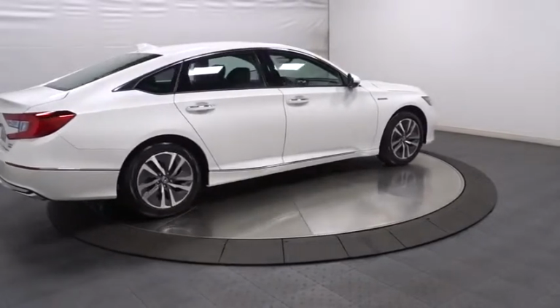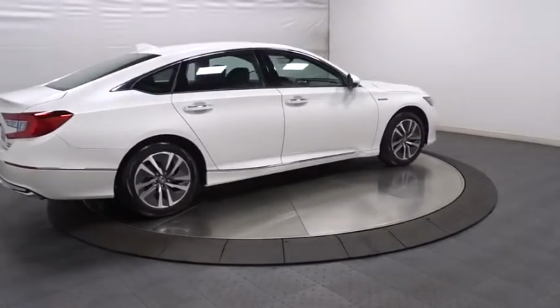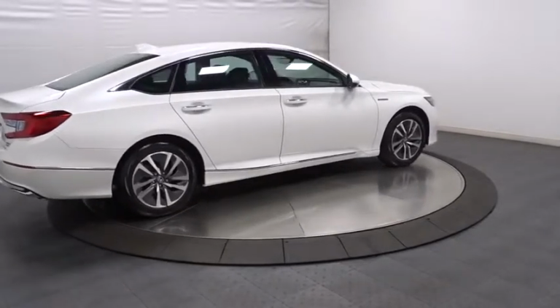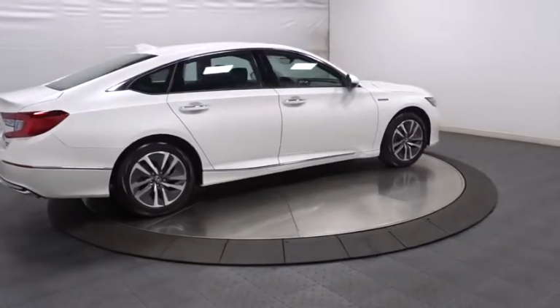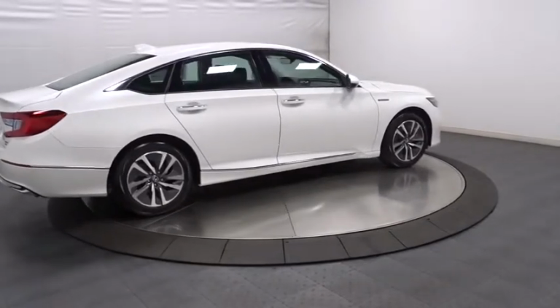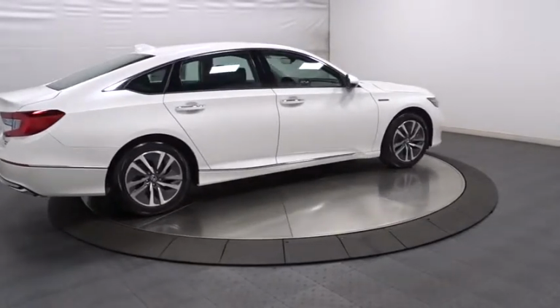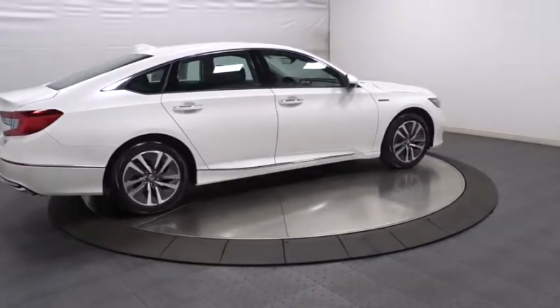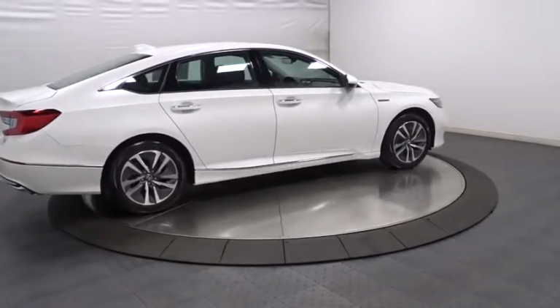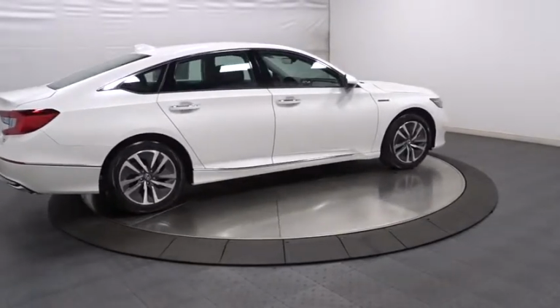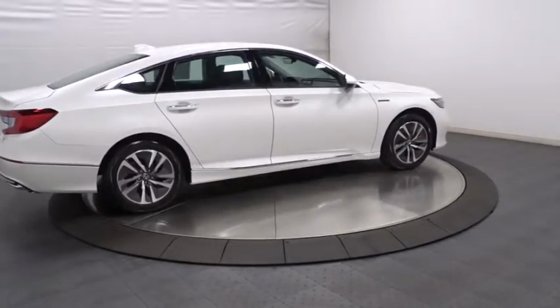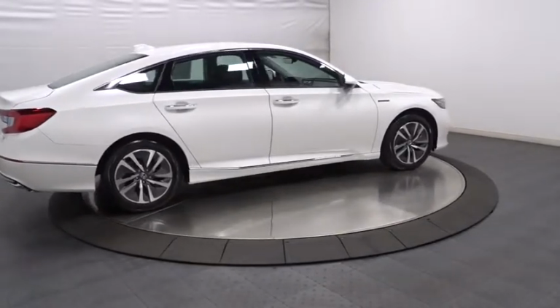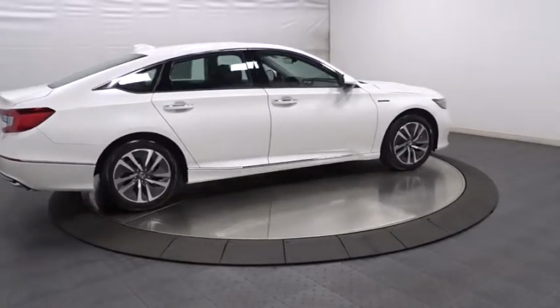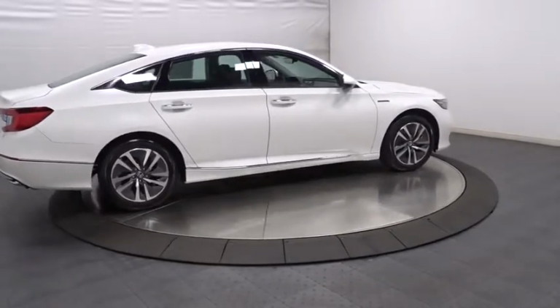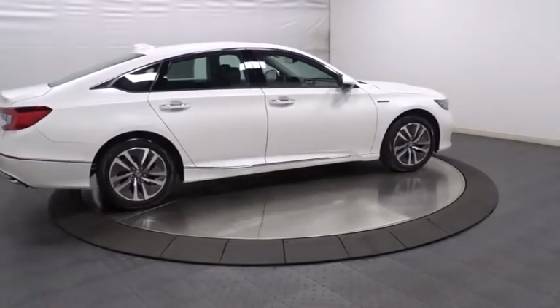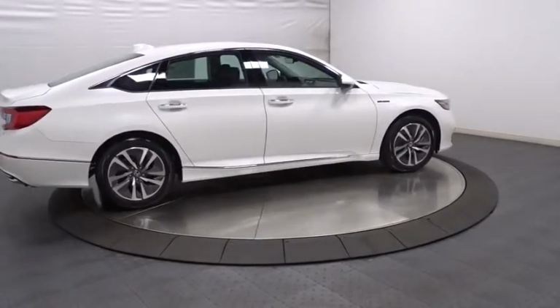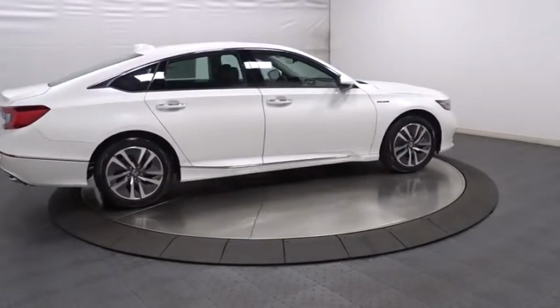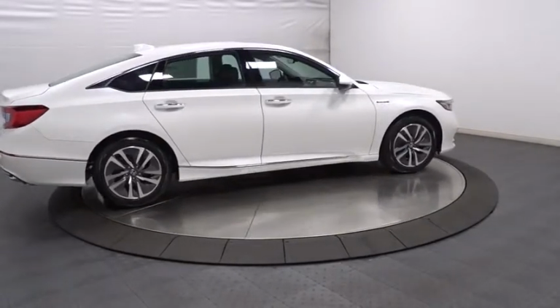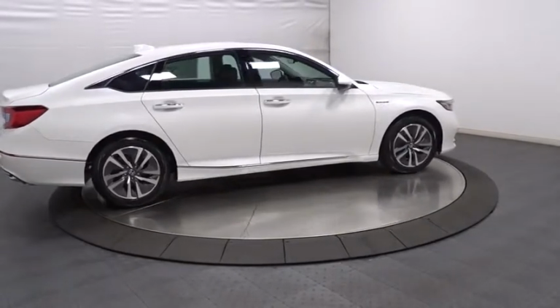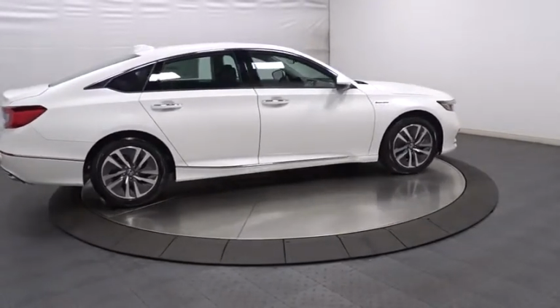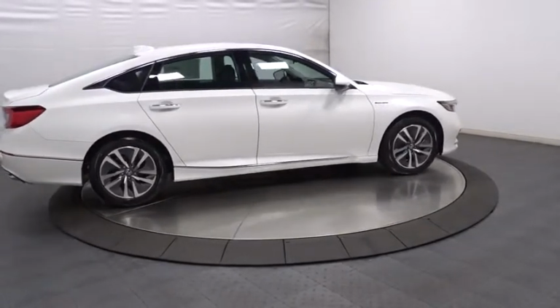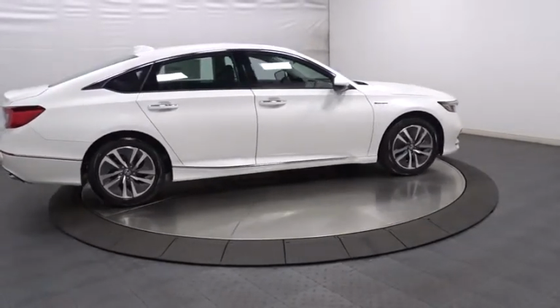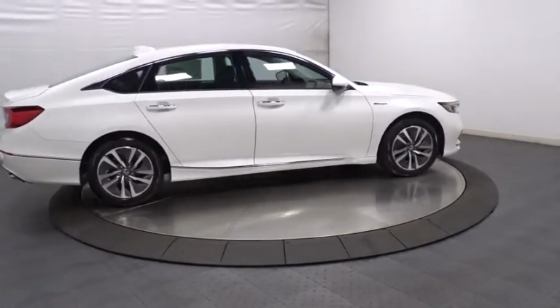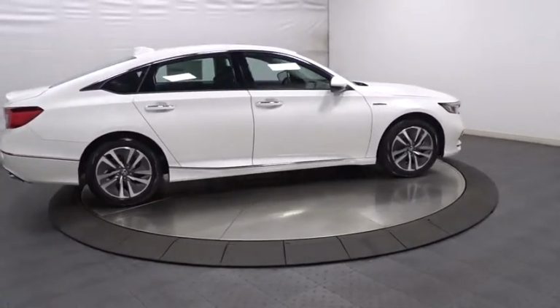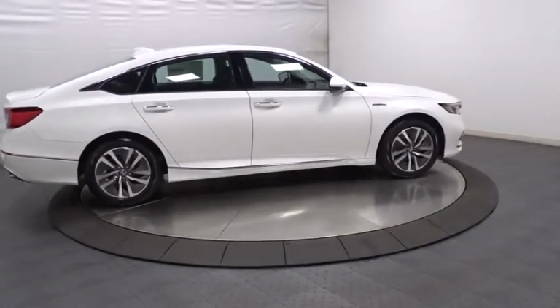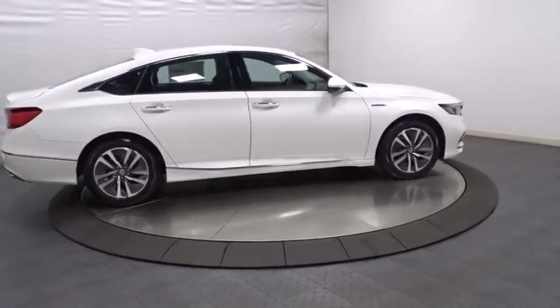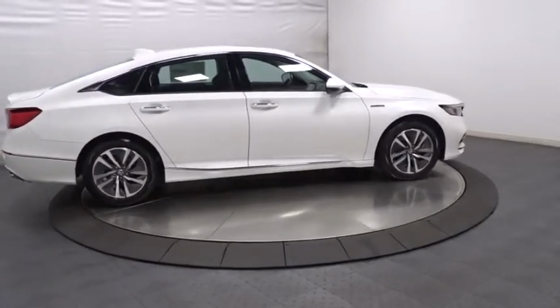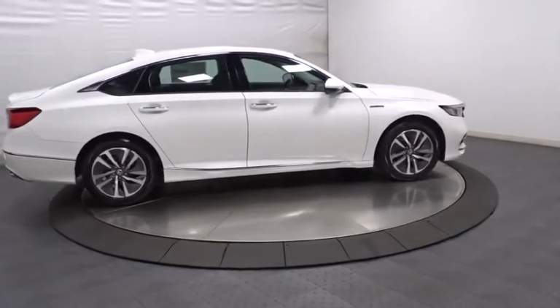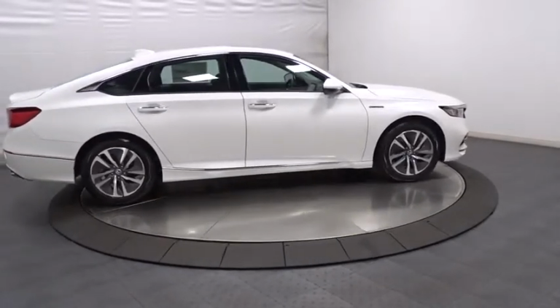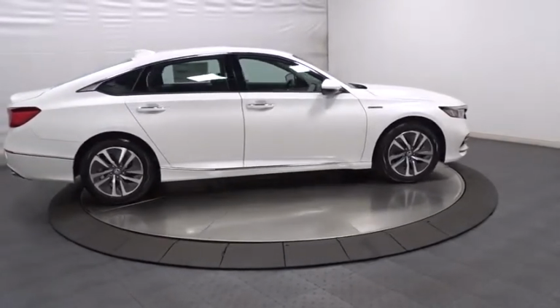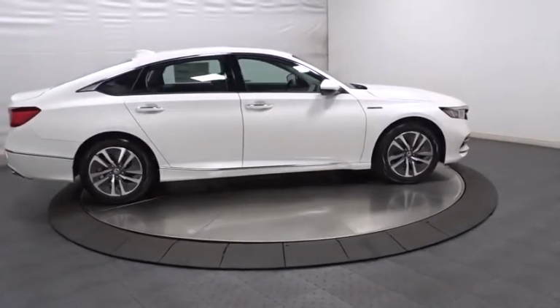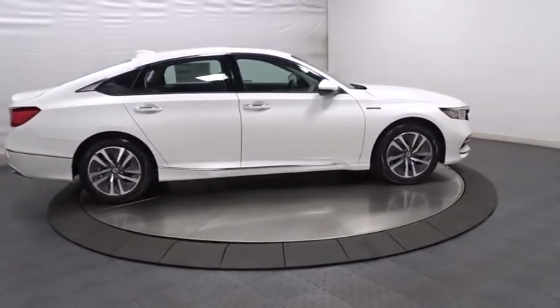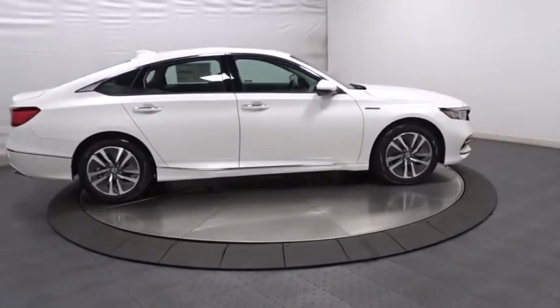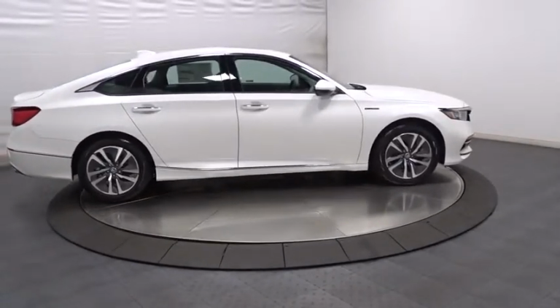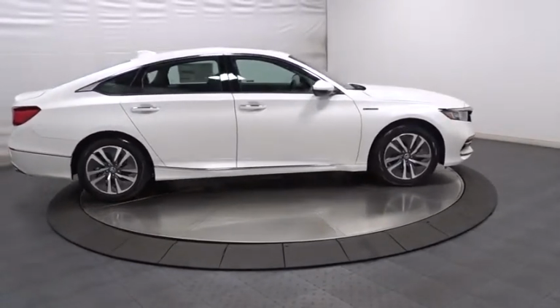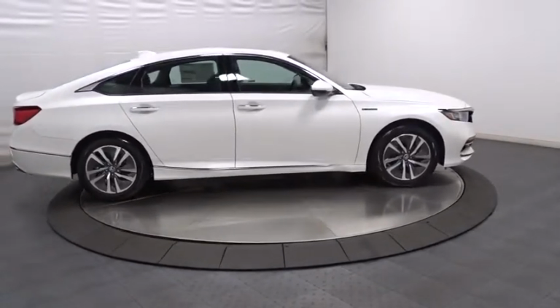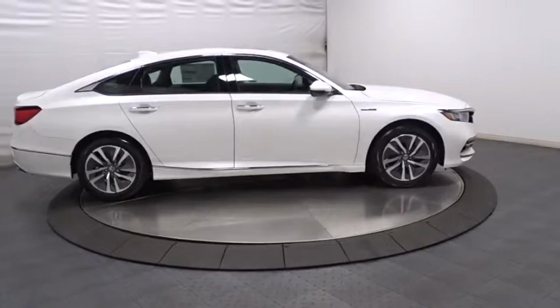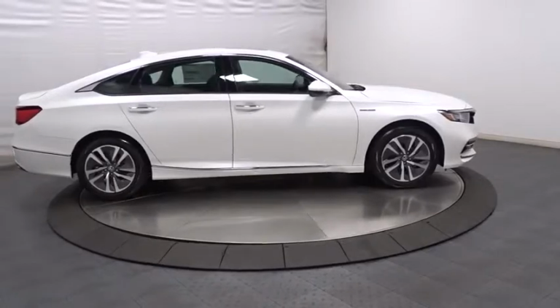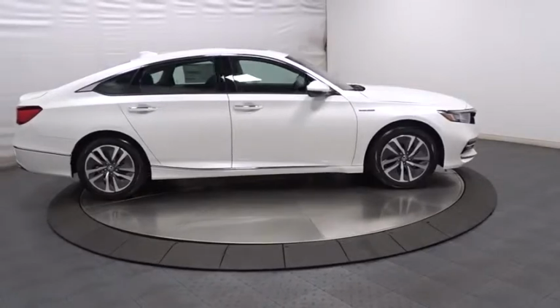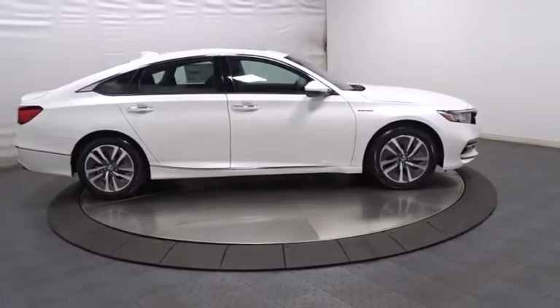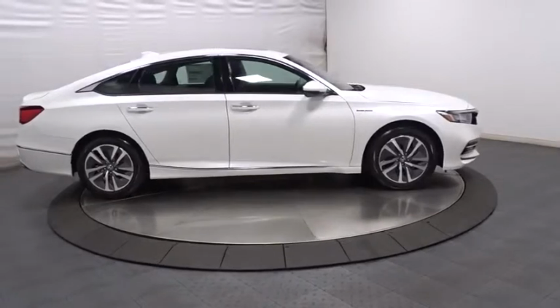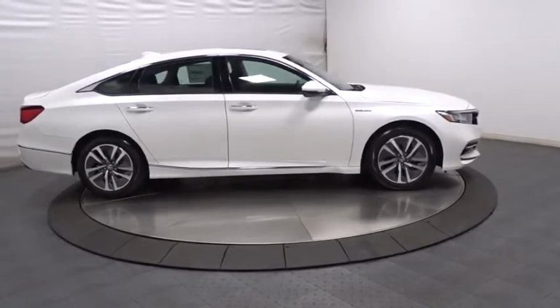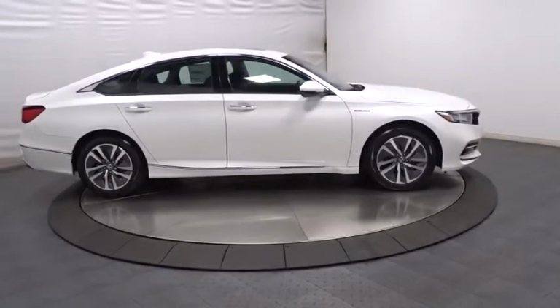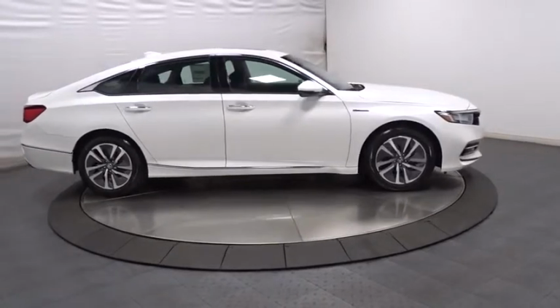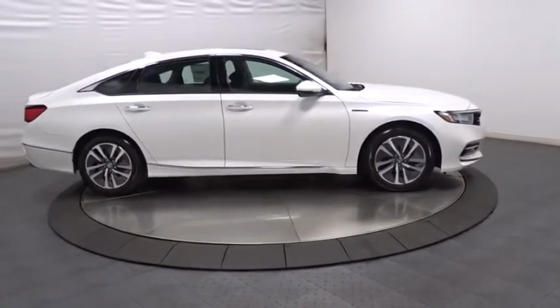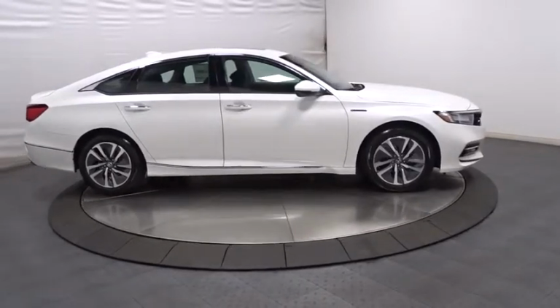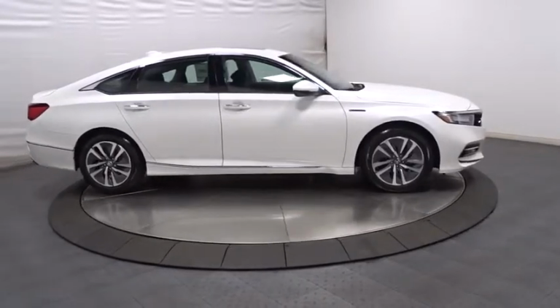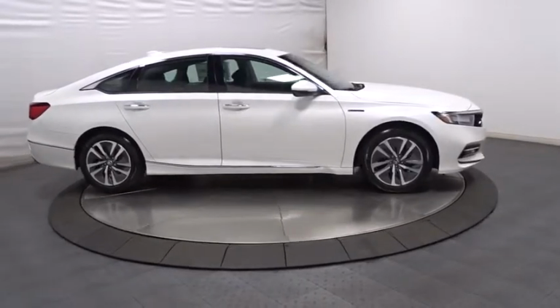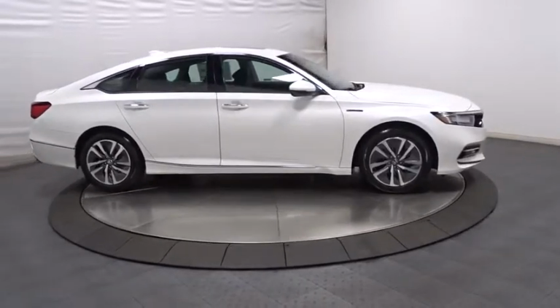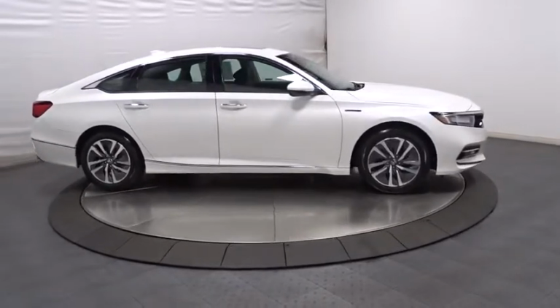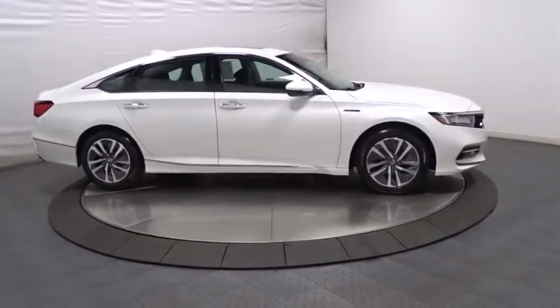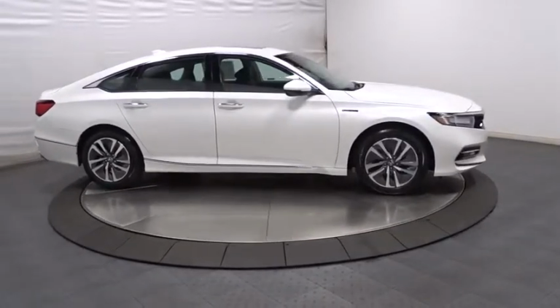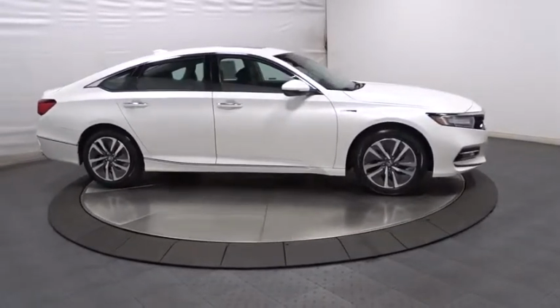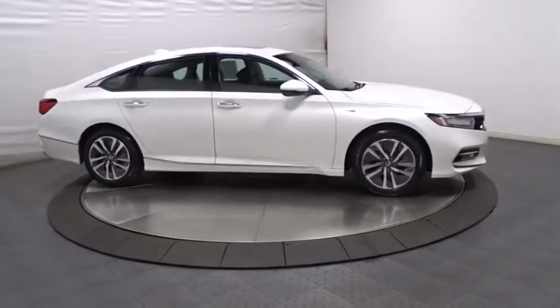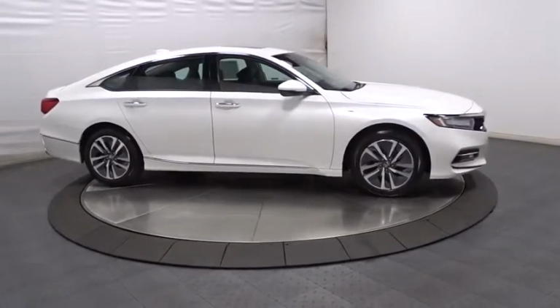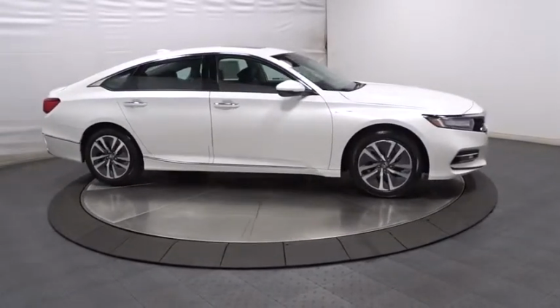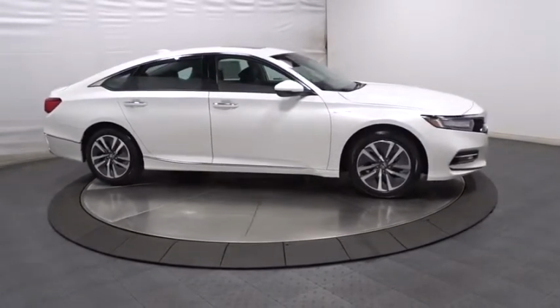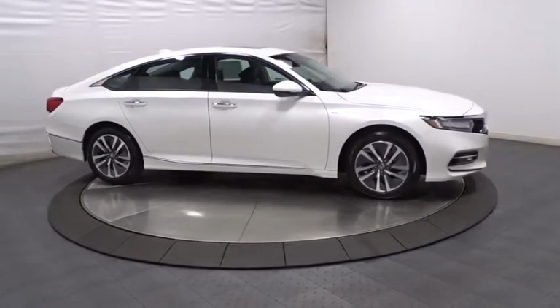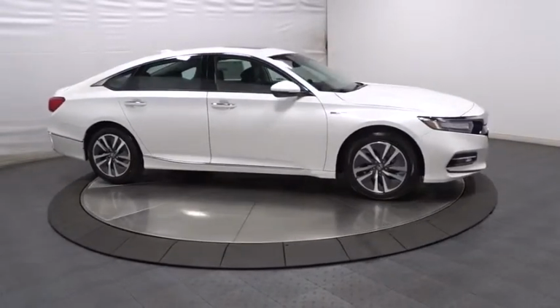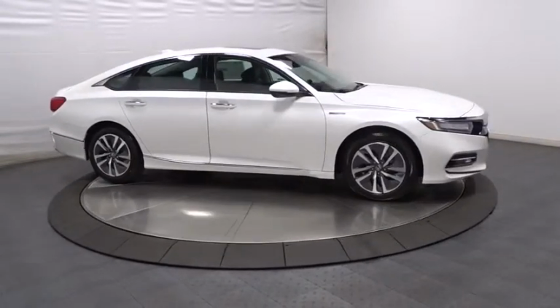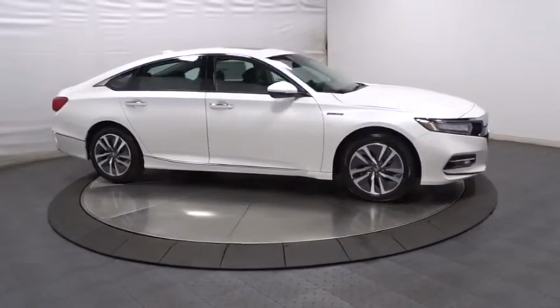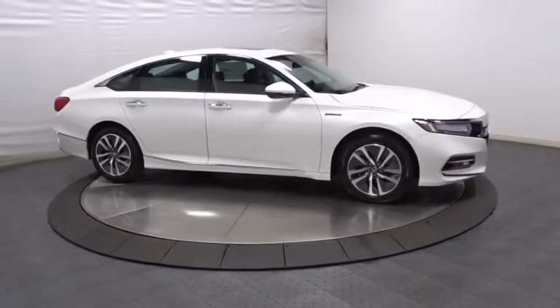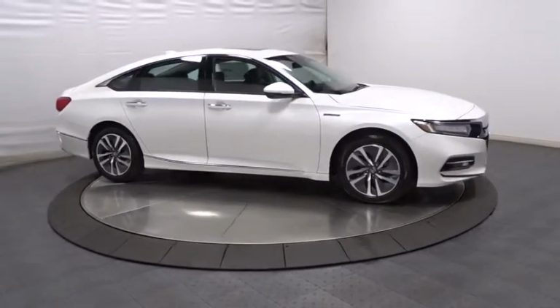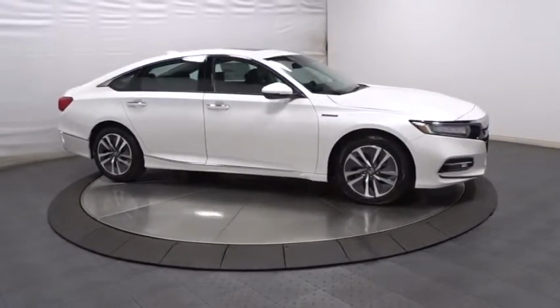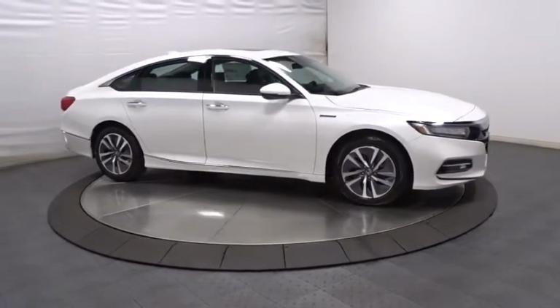Additional features include brake assist, tachometer, head-up display, engine immobilizer, and power rear window sunshade. Come take a test drive today.